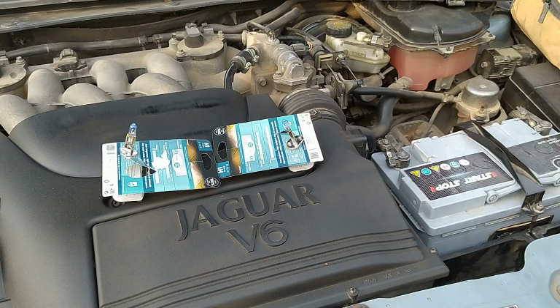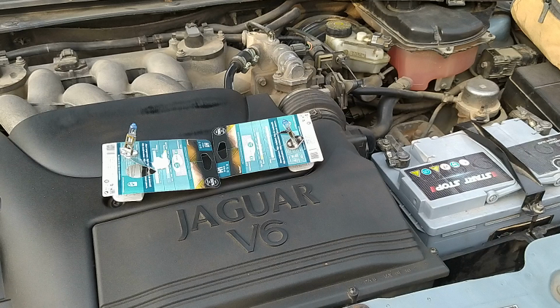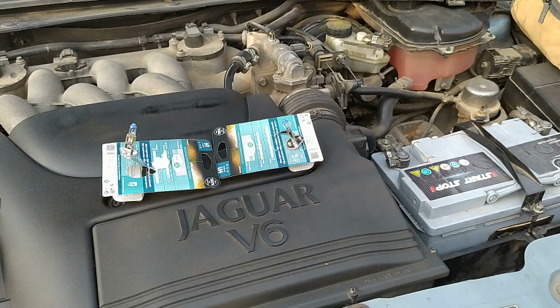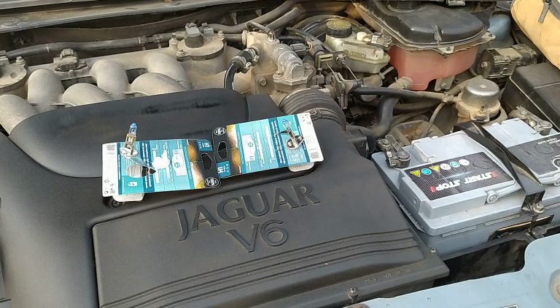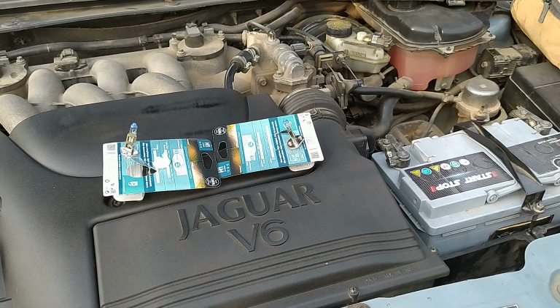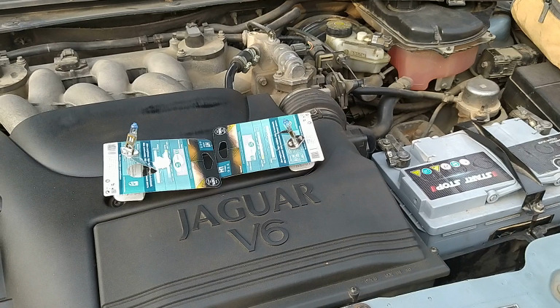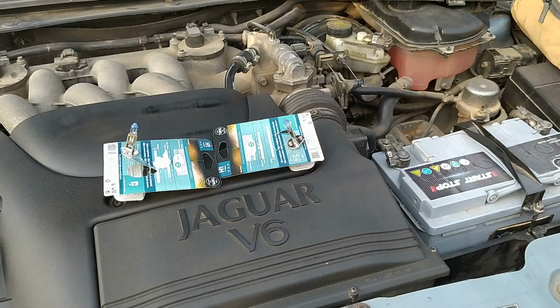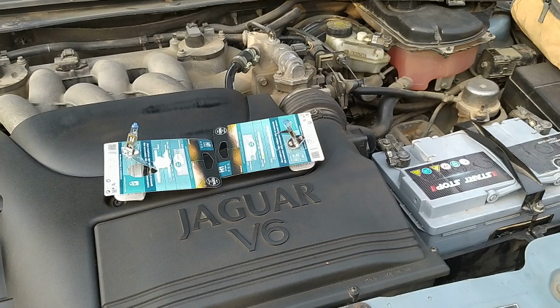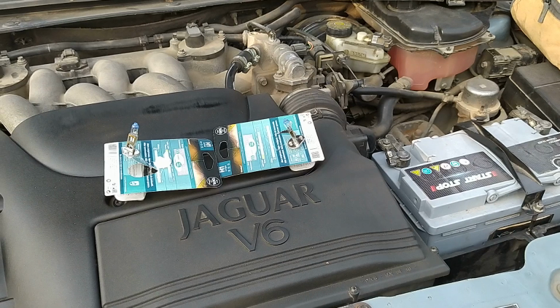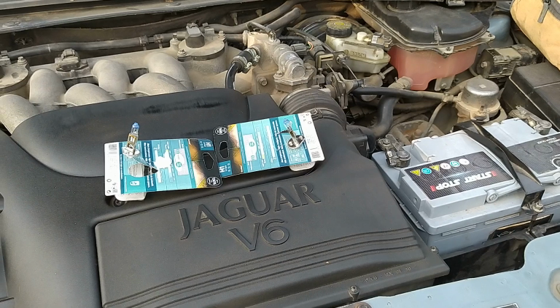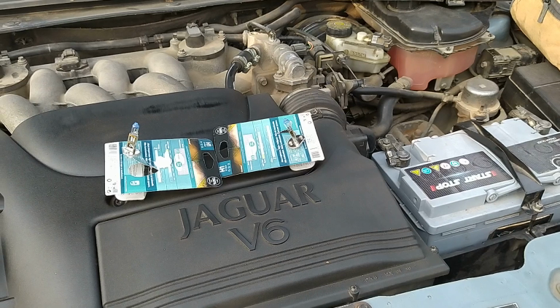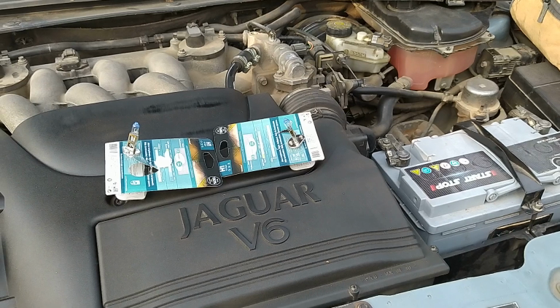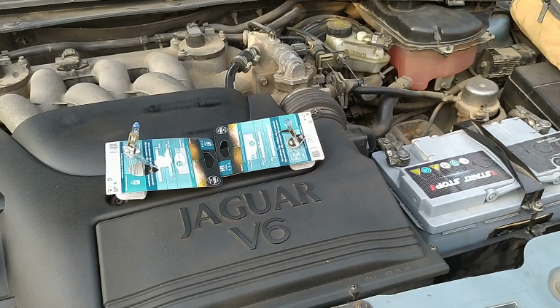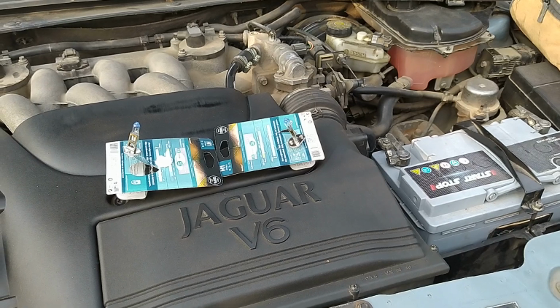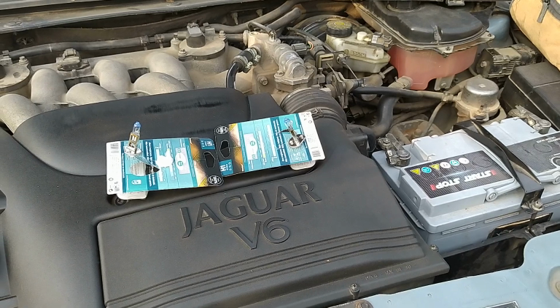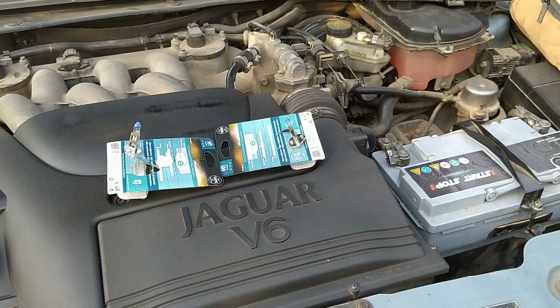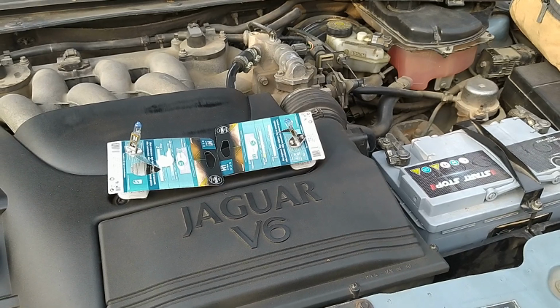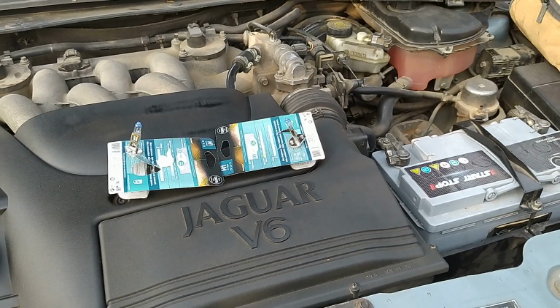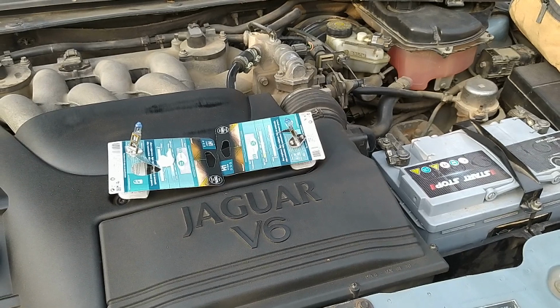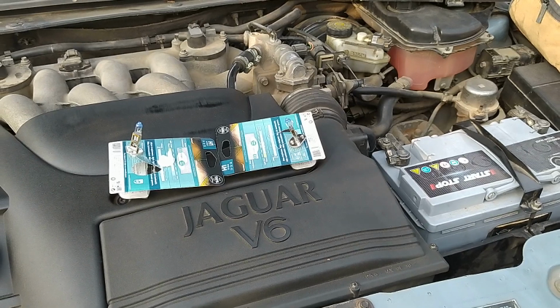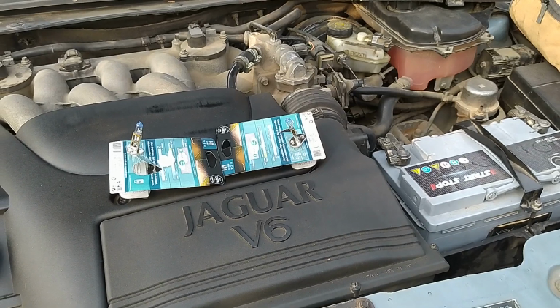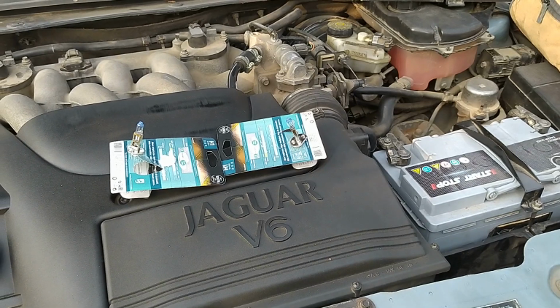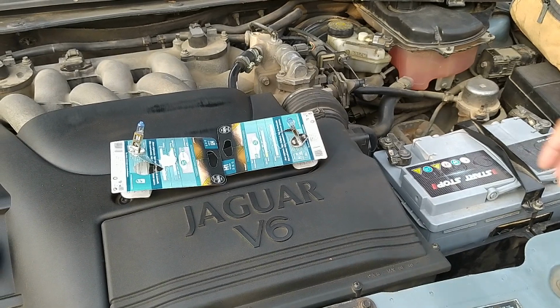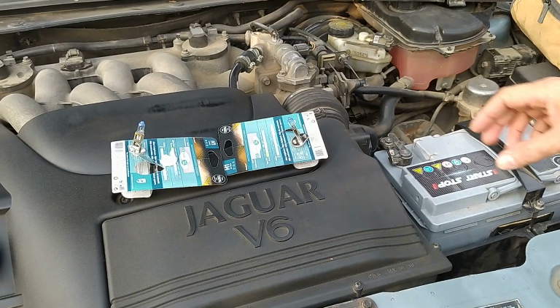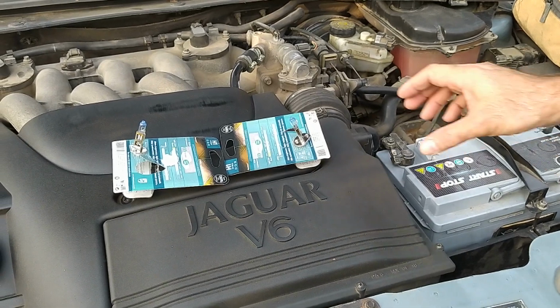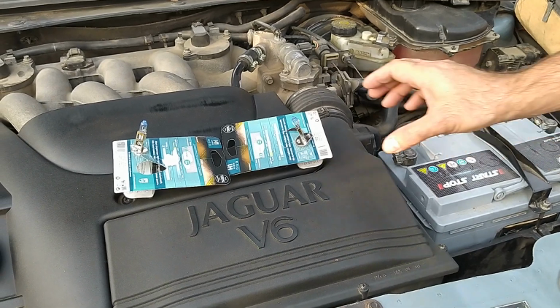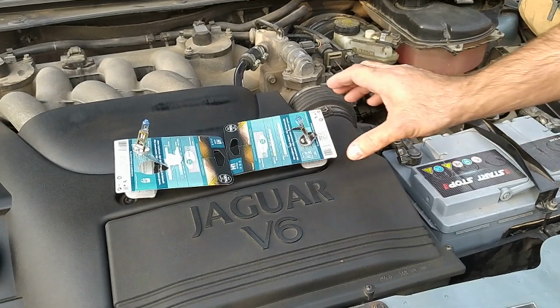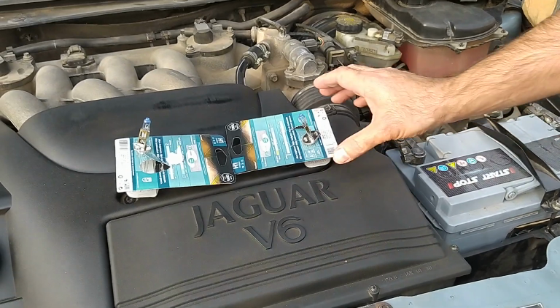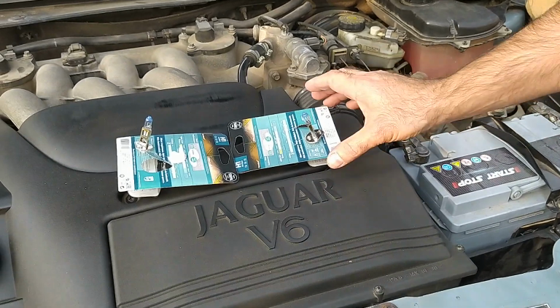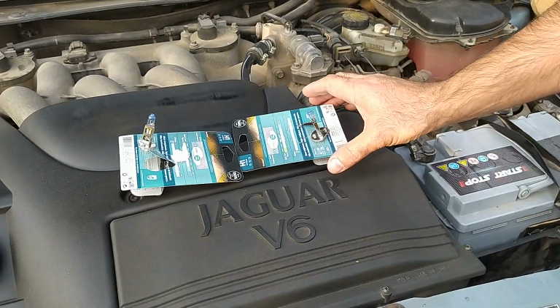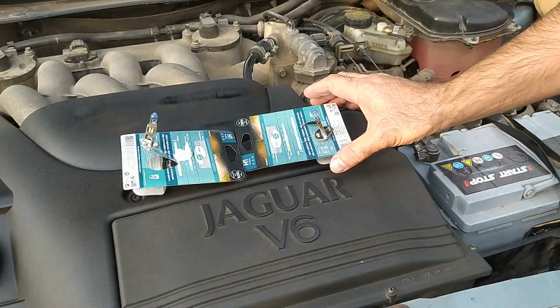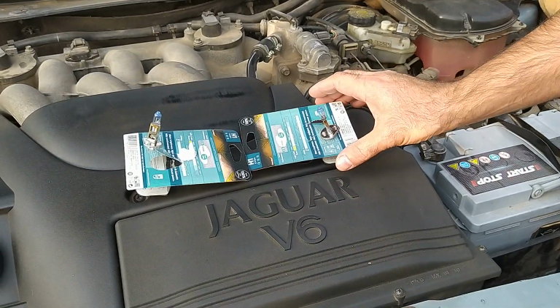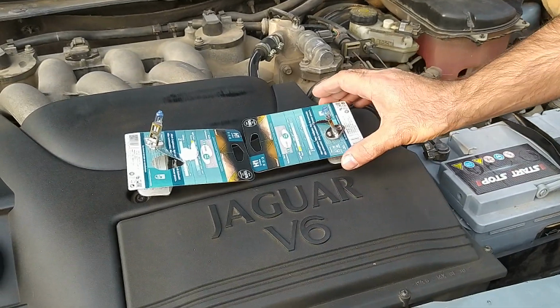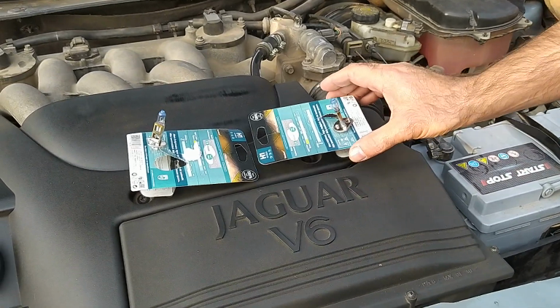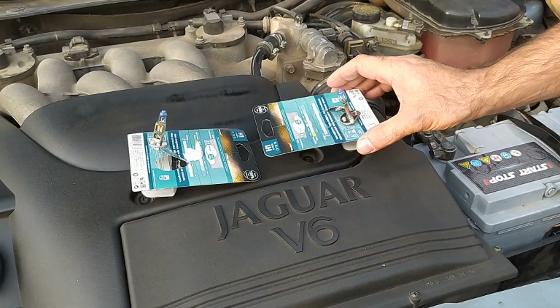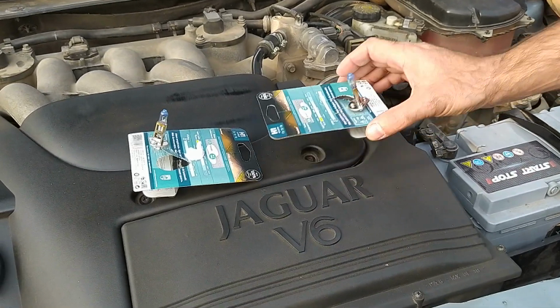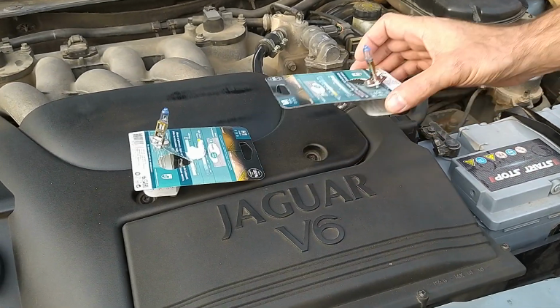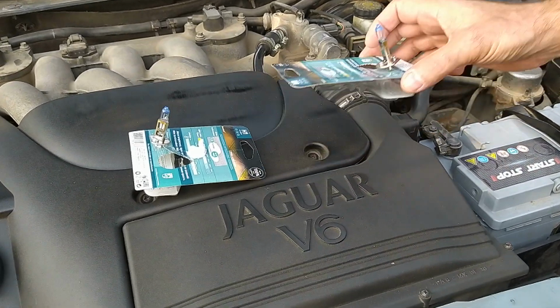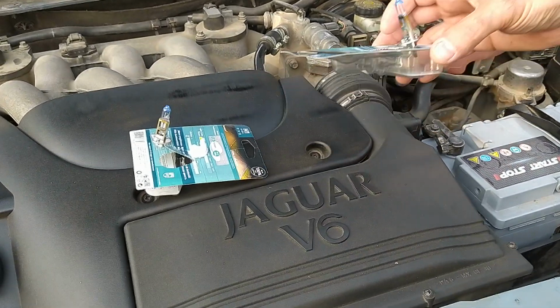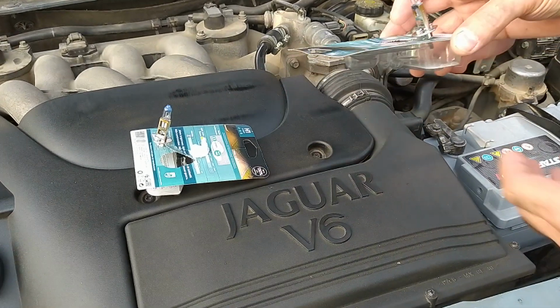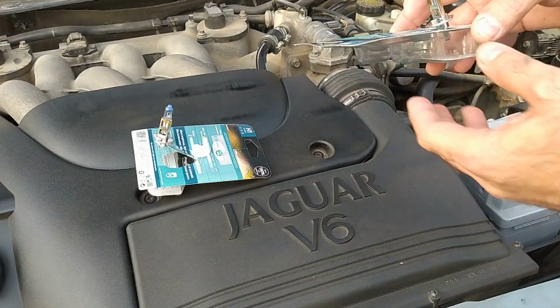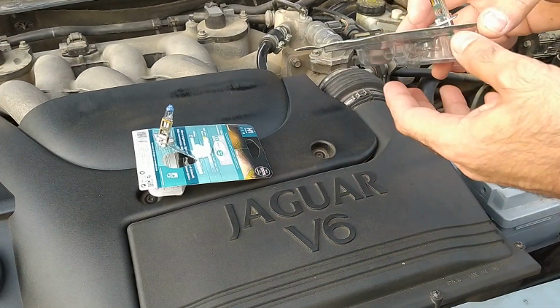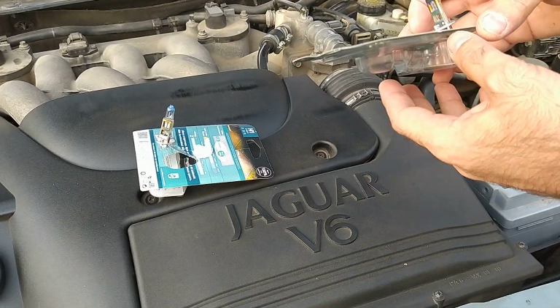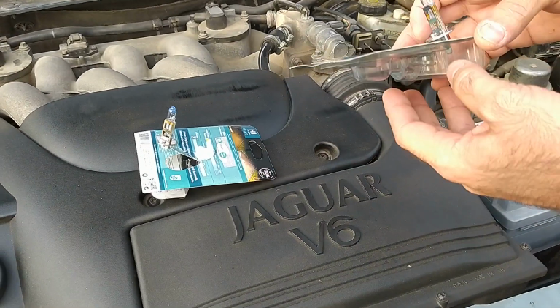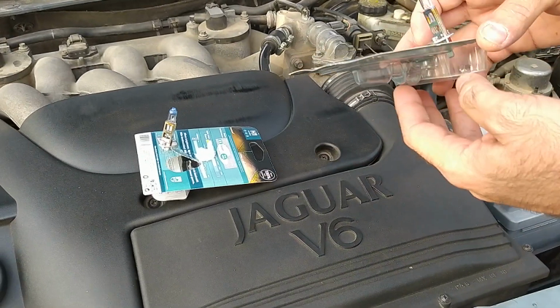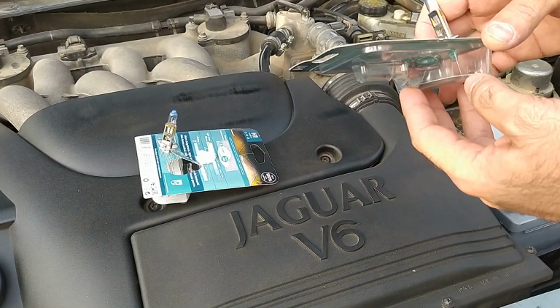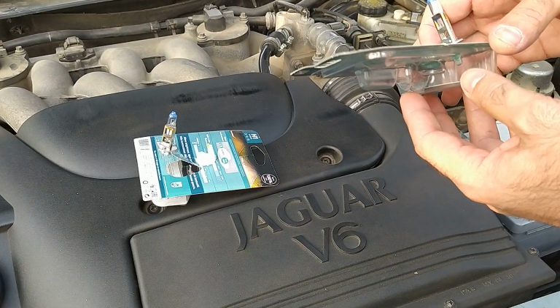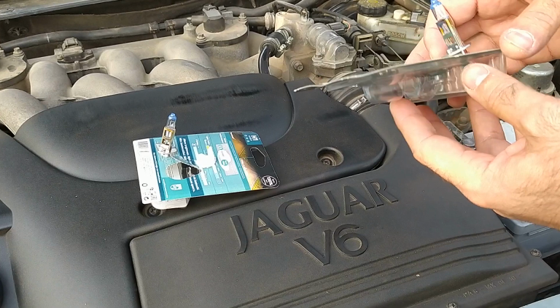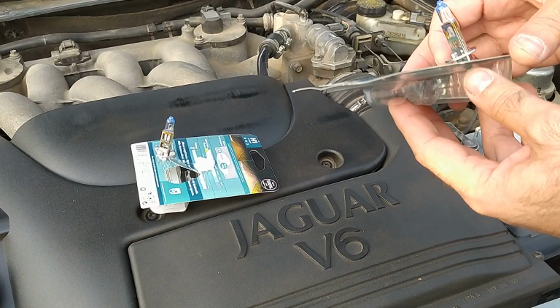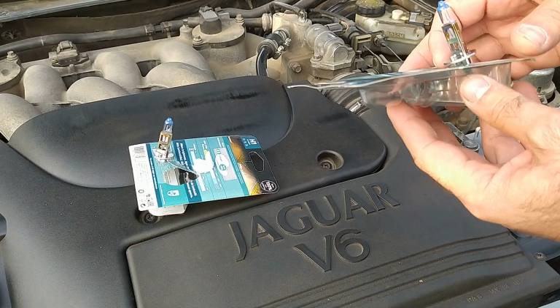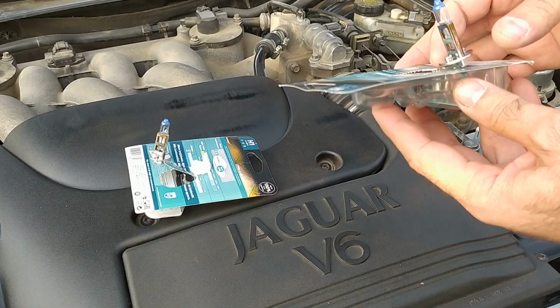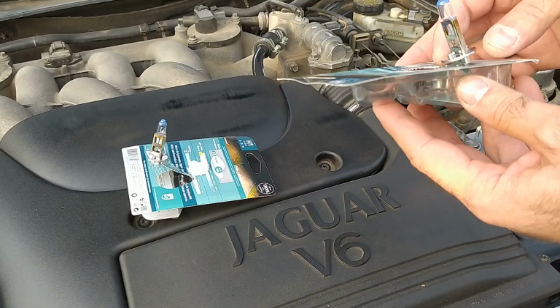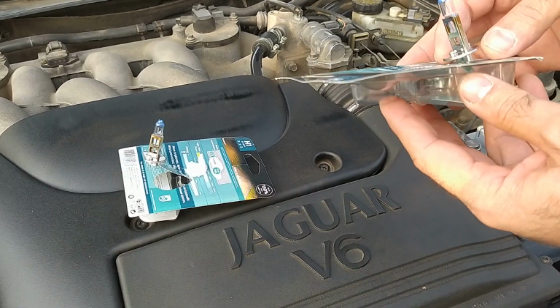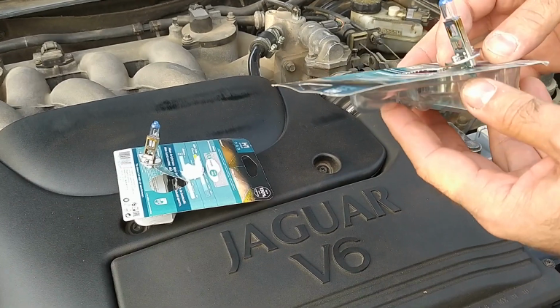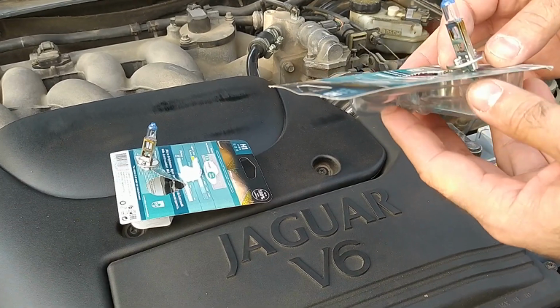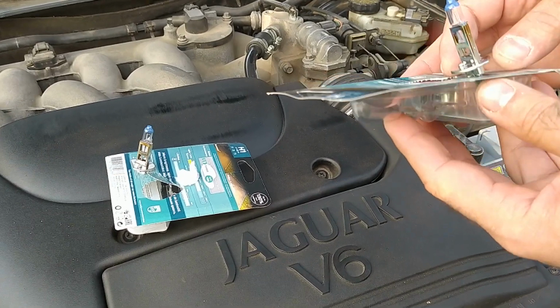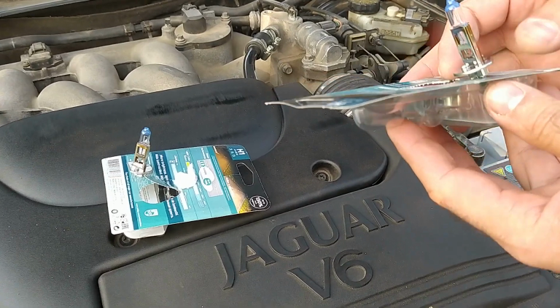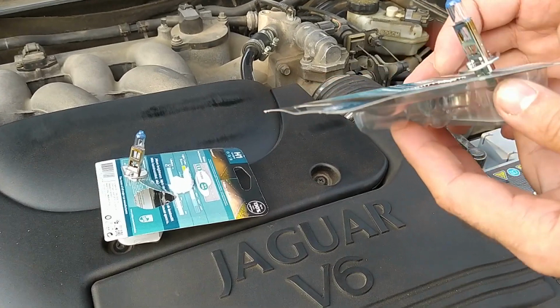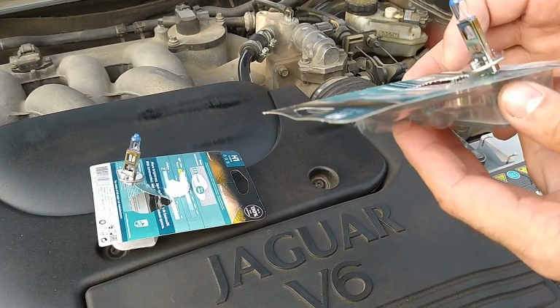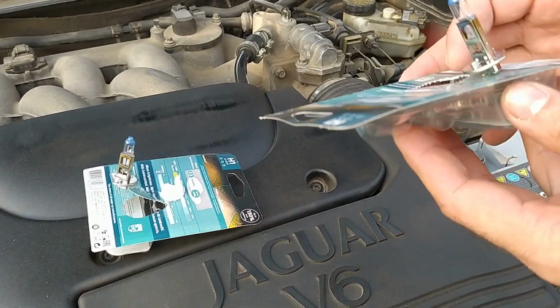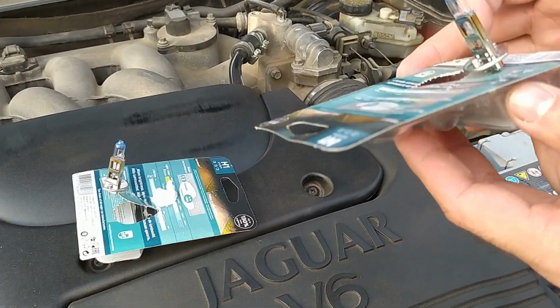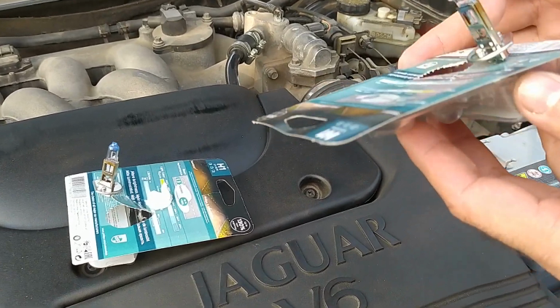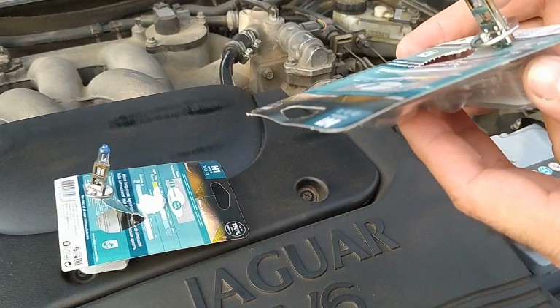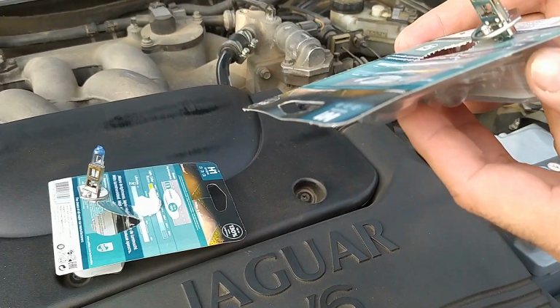Hi guys! This video is about Jaguar X-Type headlight bulbs replacement and headlight improvement.